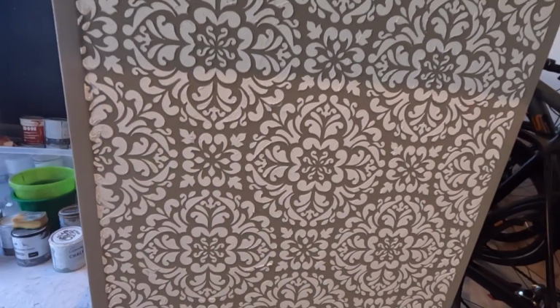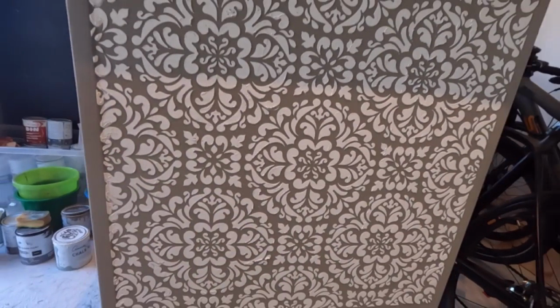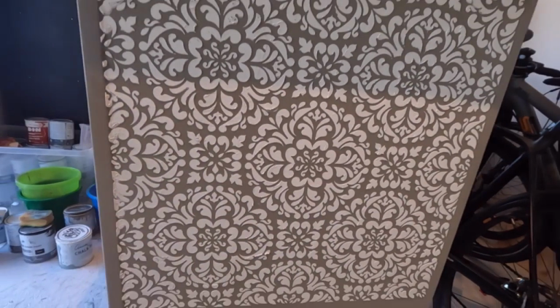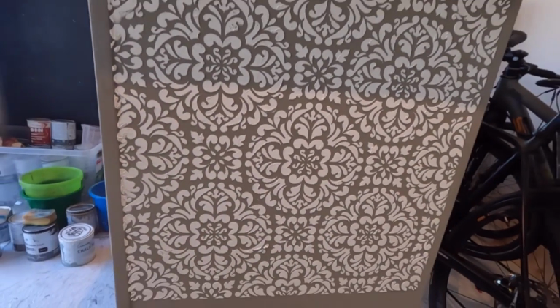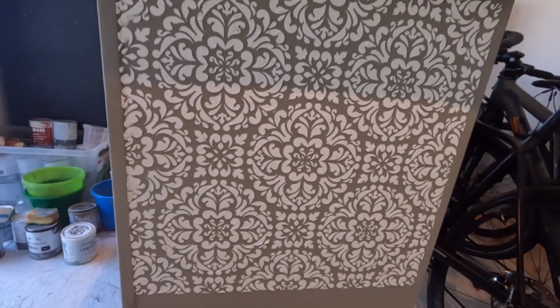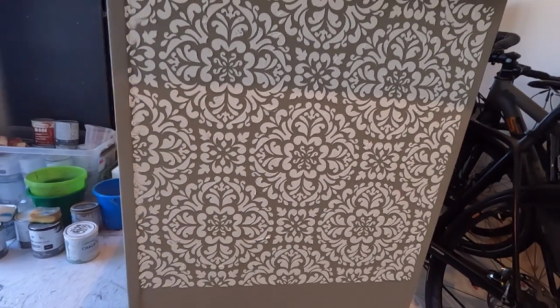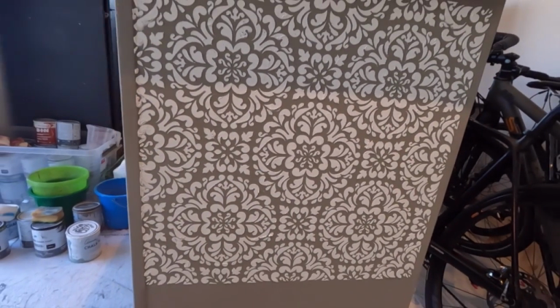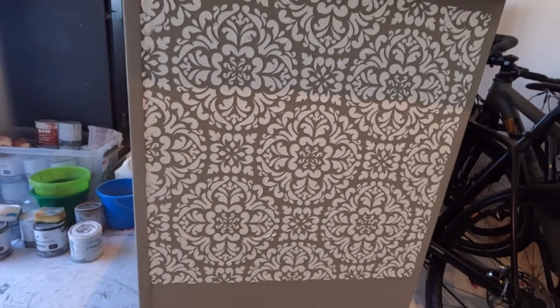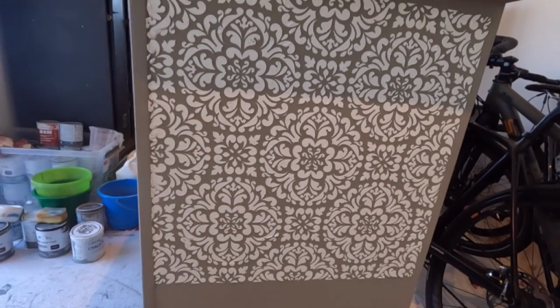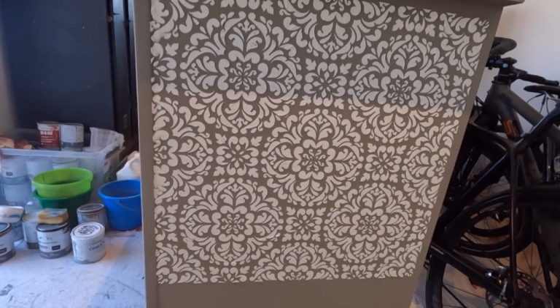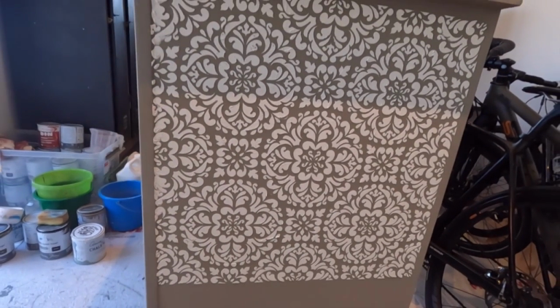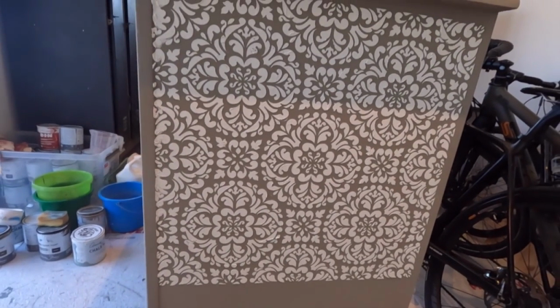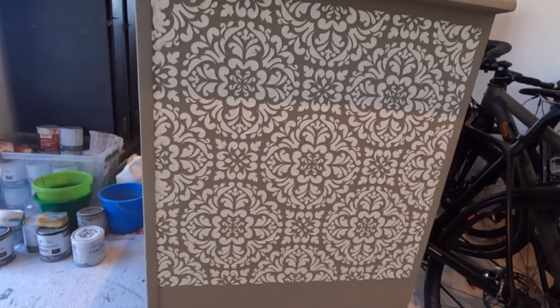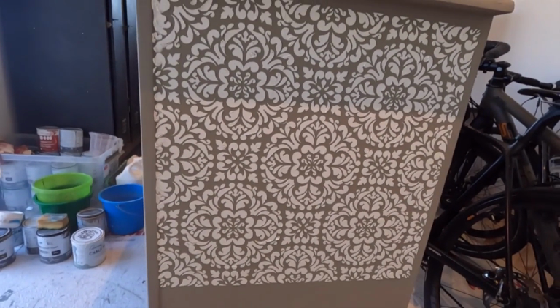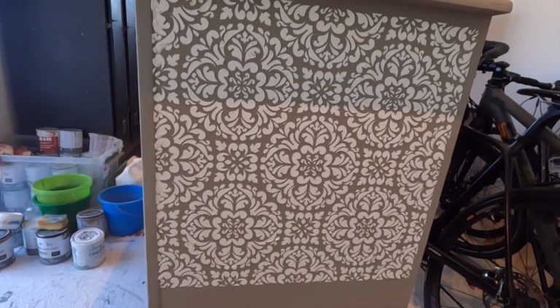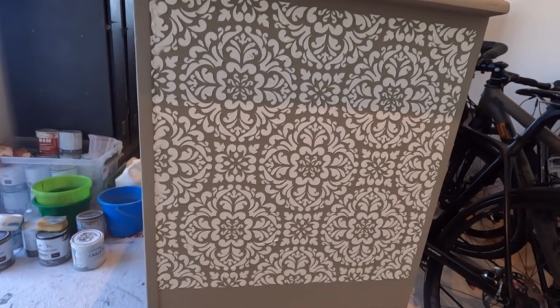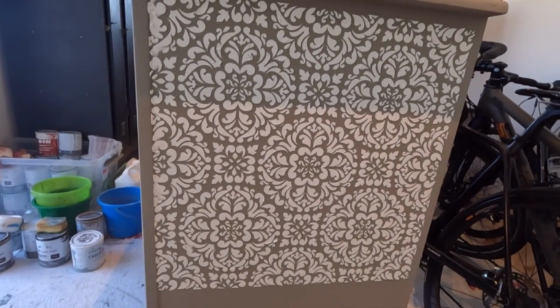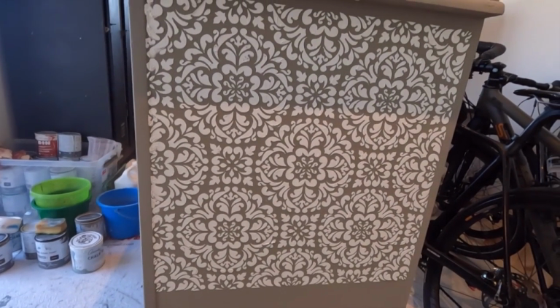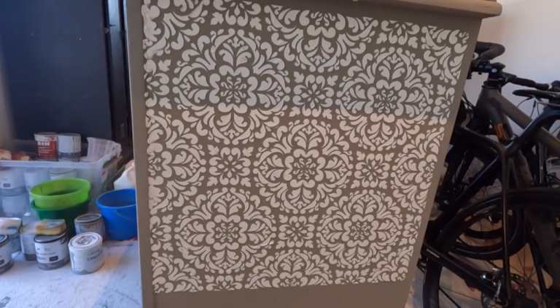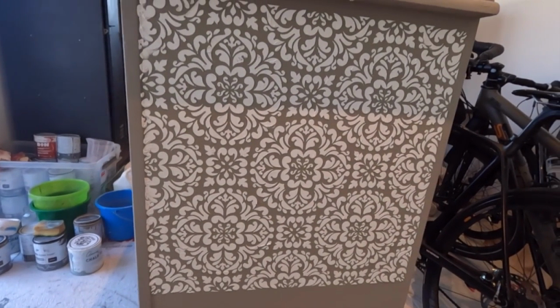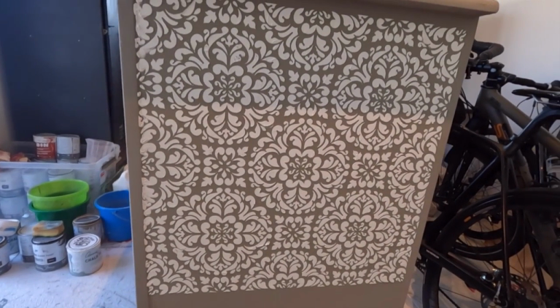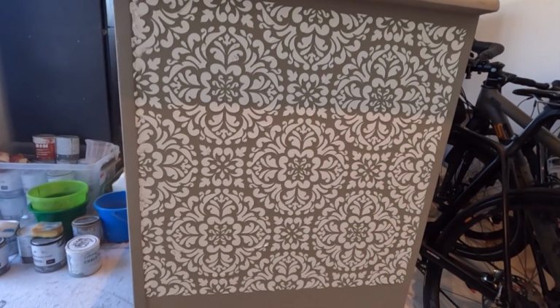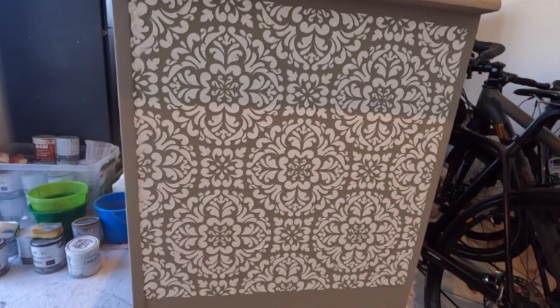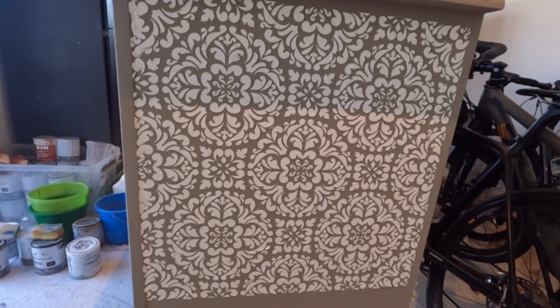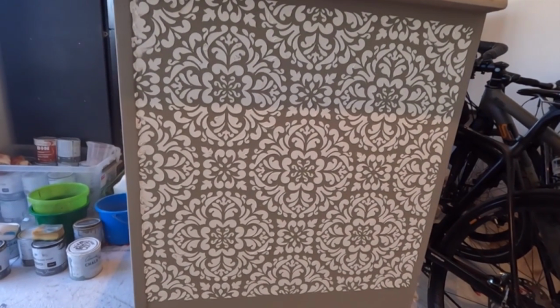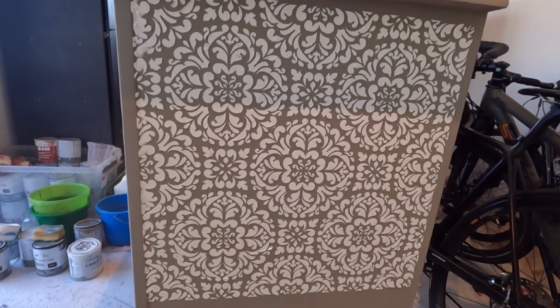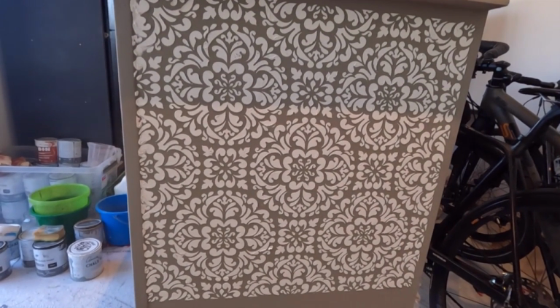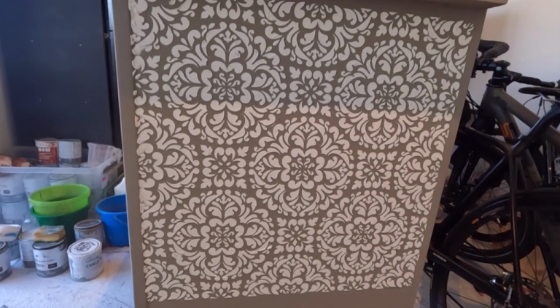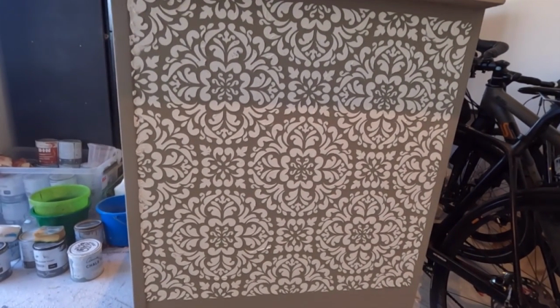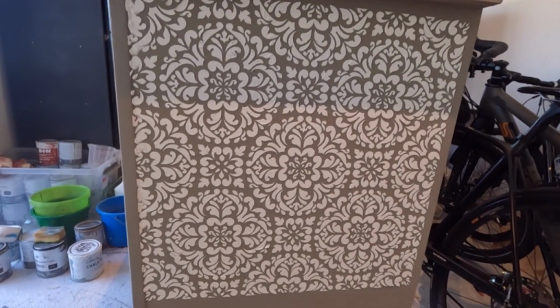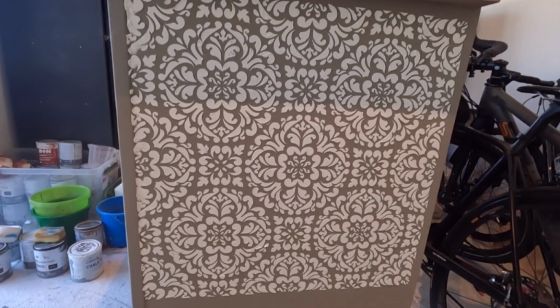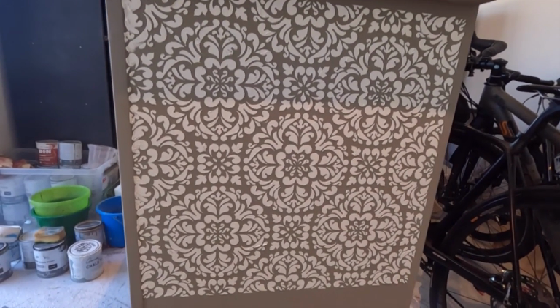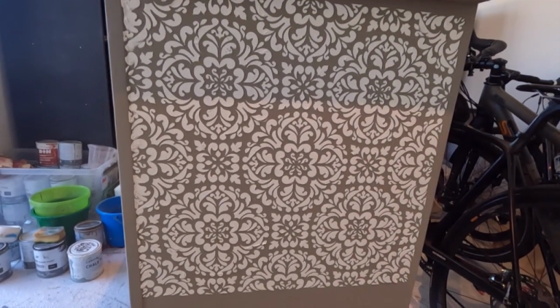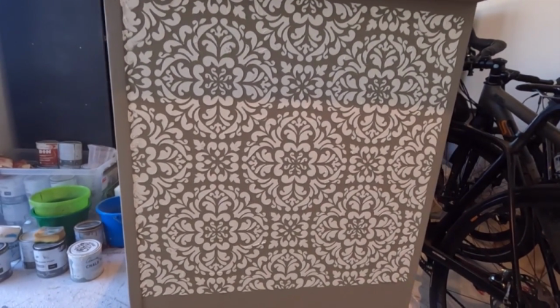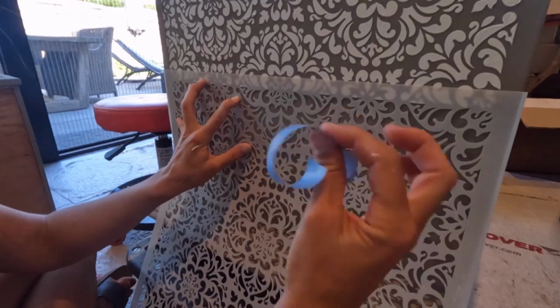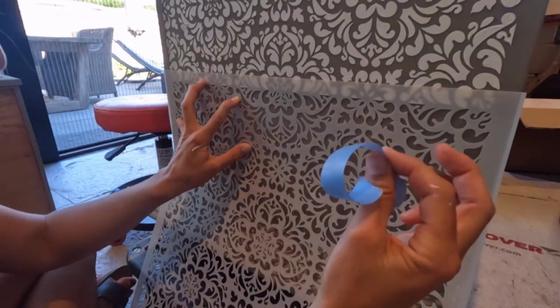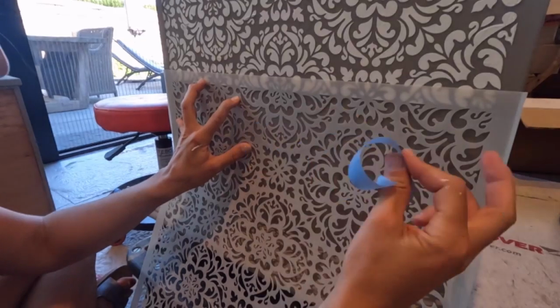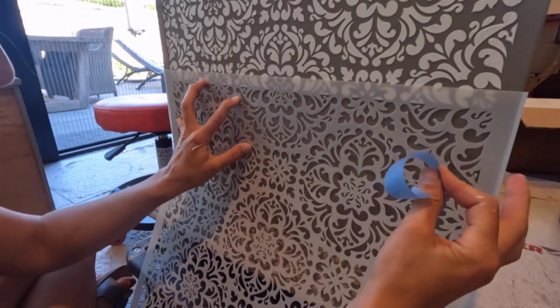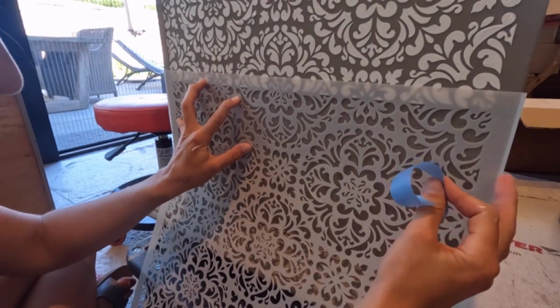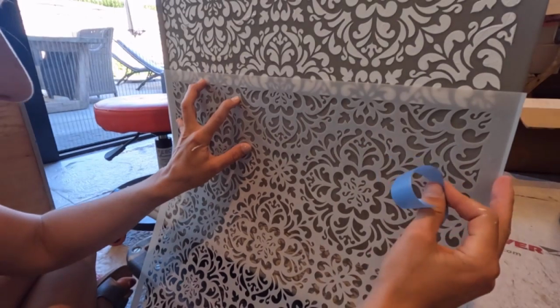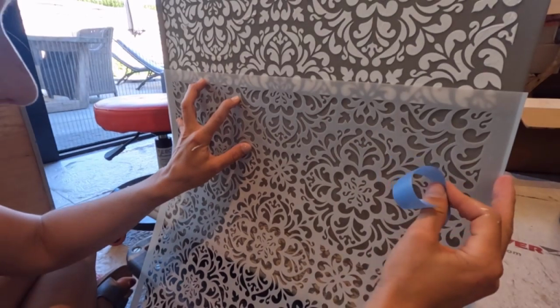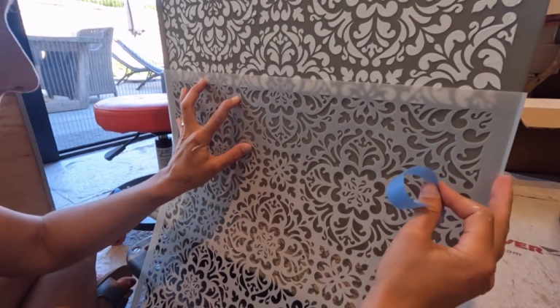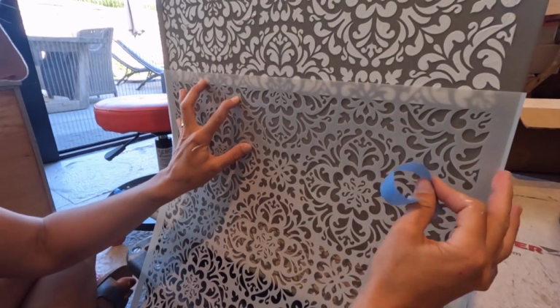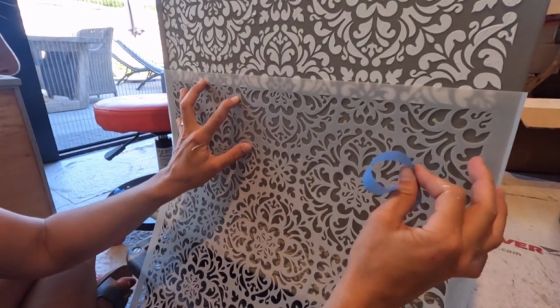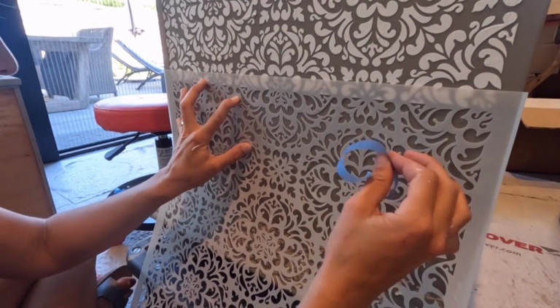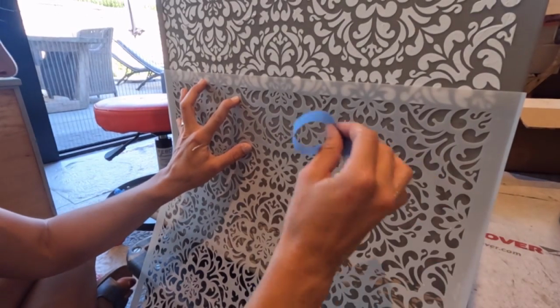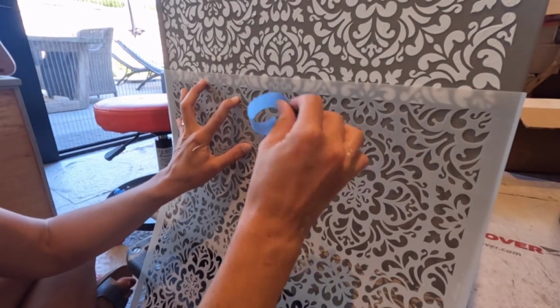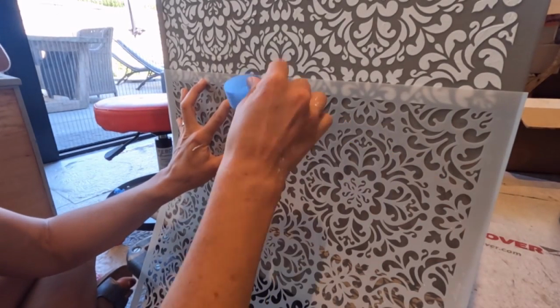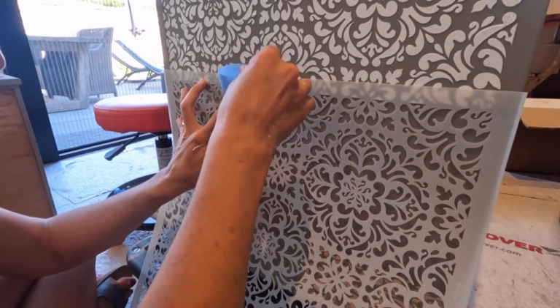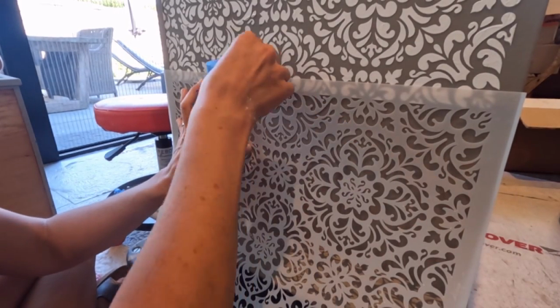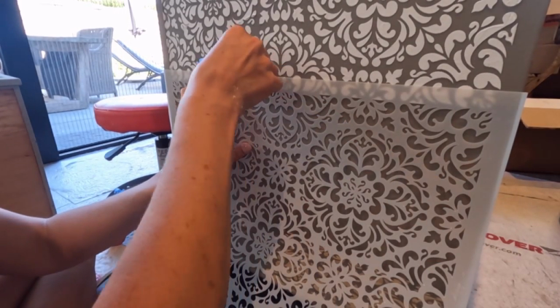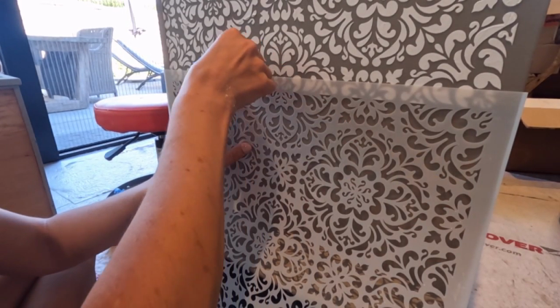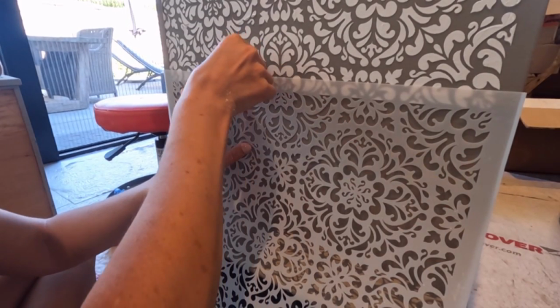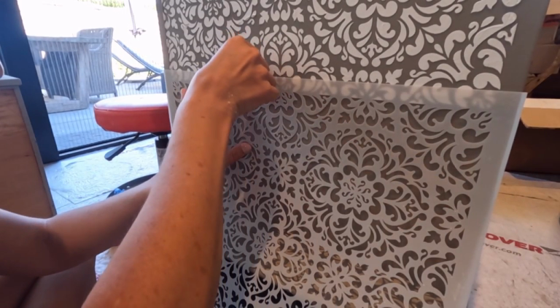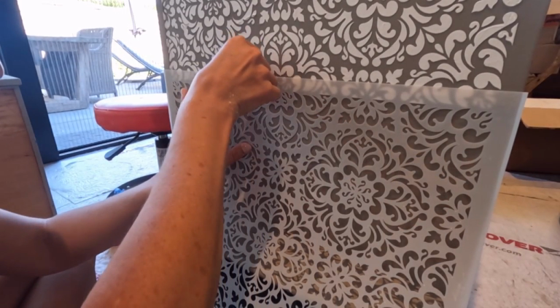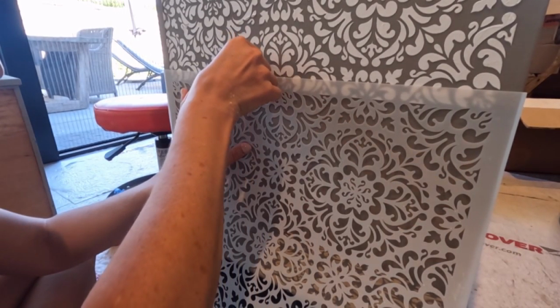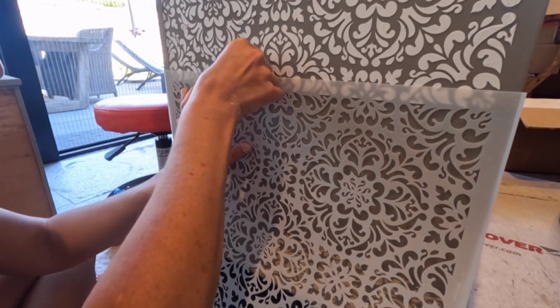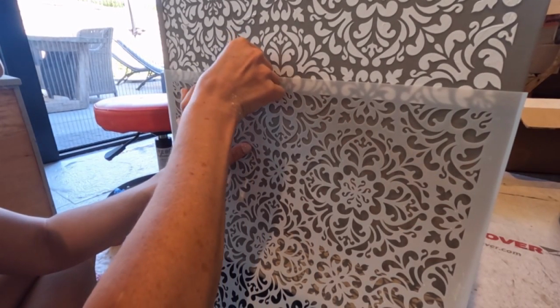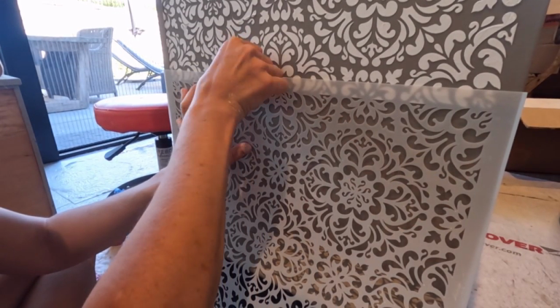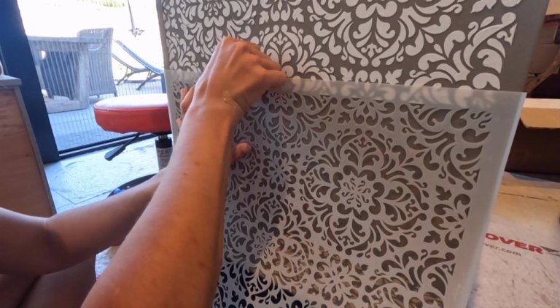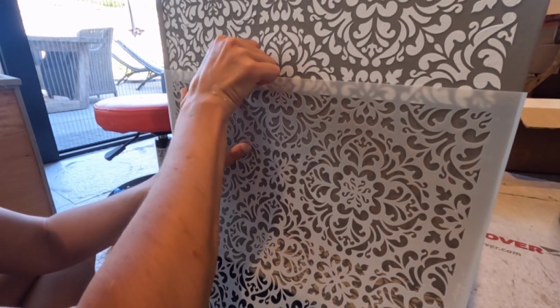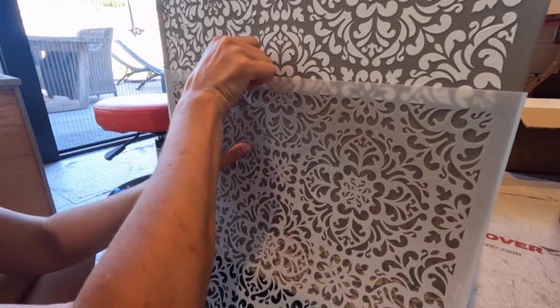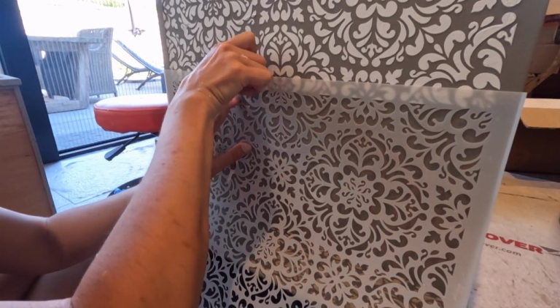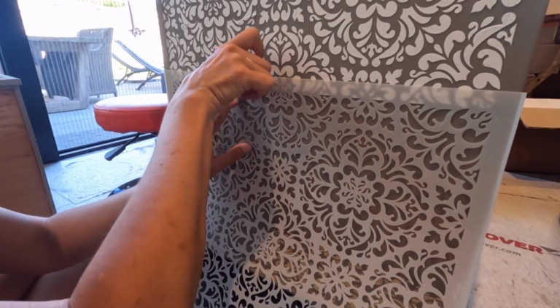Once the paste on the side of the dresser was dry, I could remove the paper and tape the stencil back on again to continue on the bottom part.